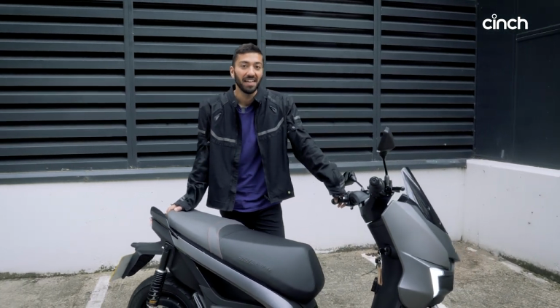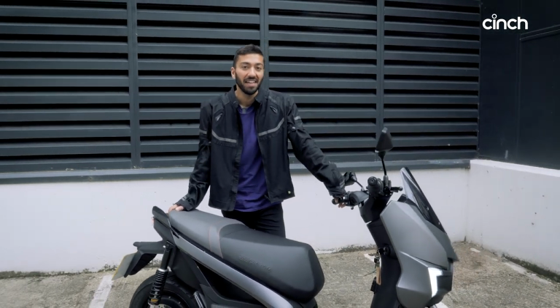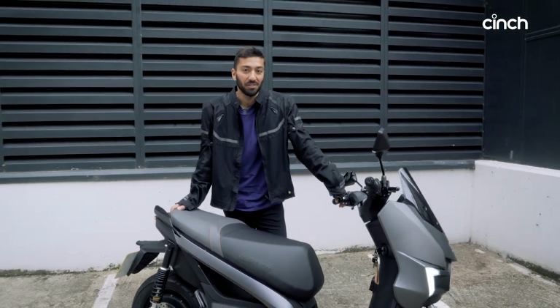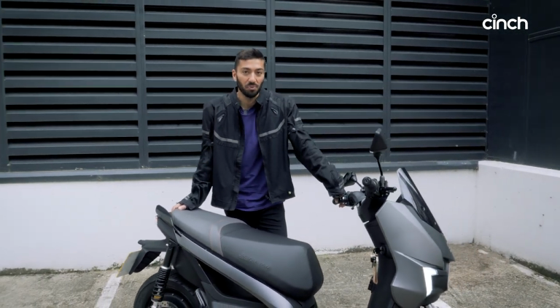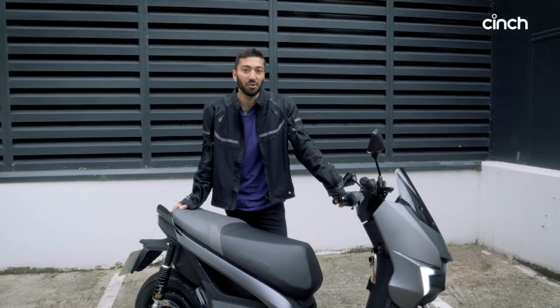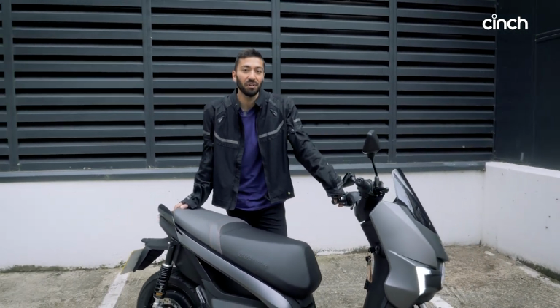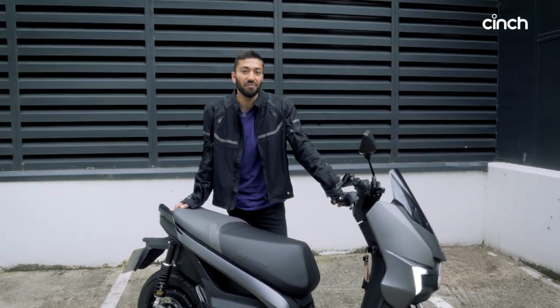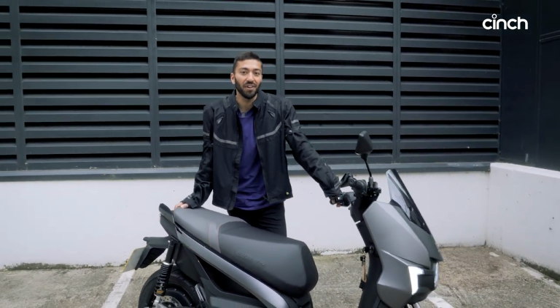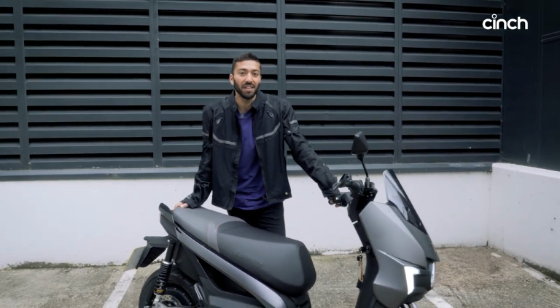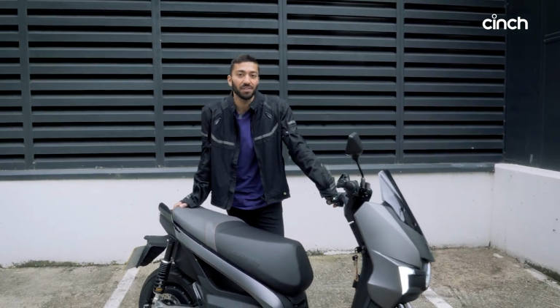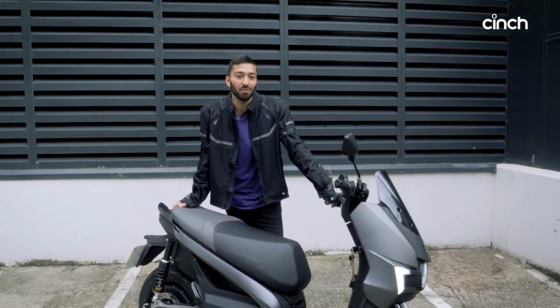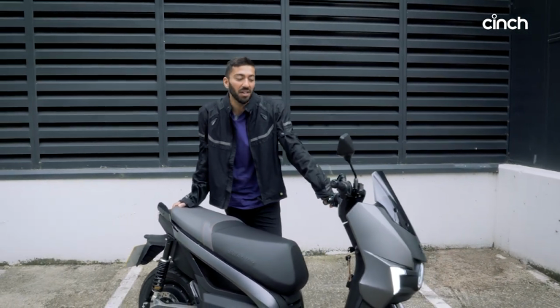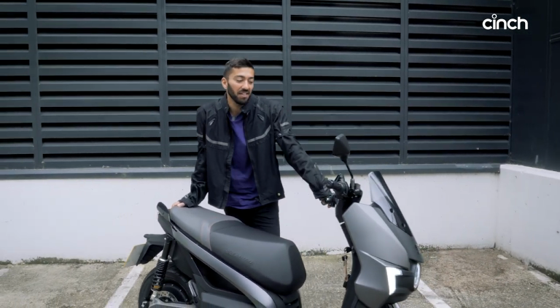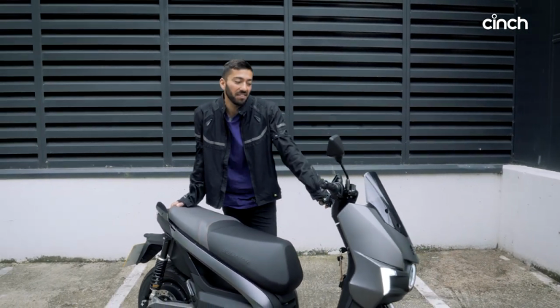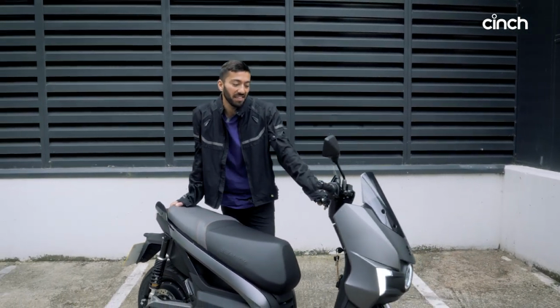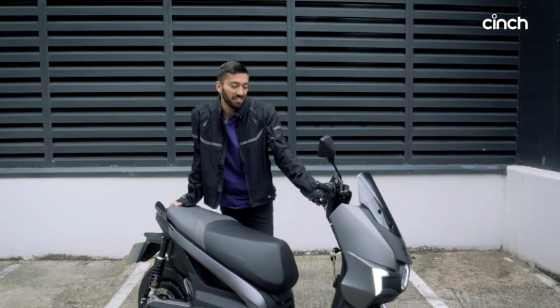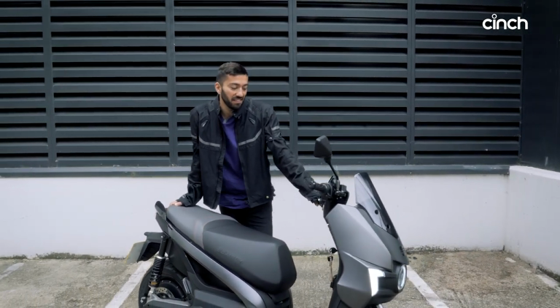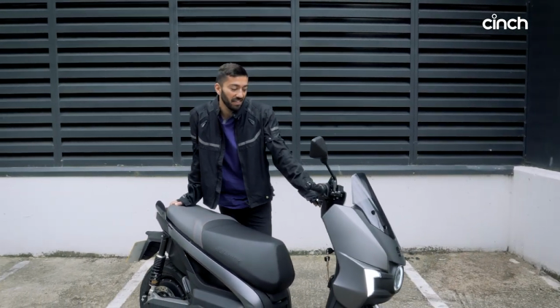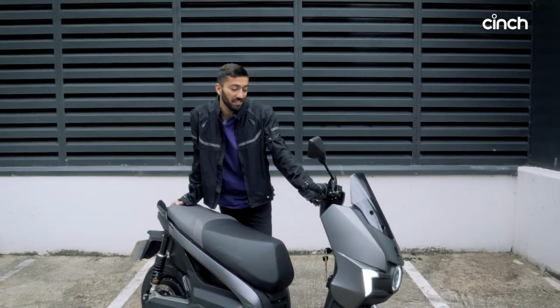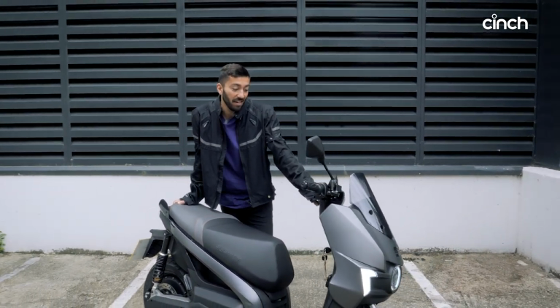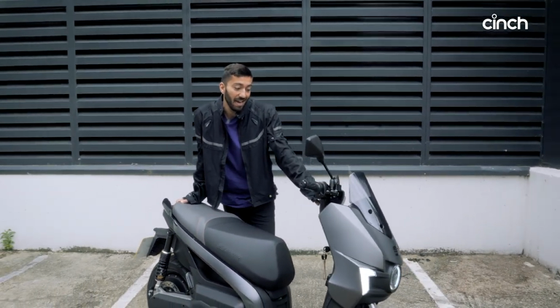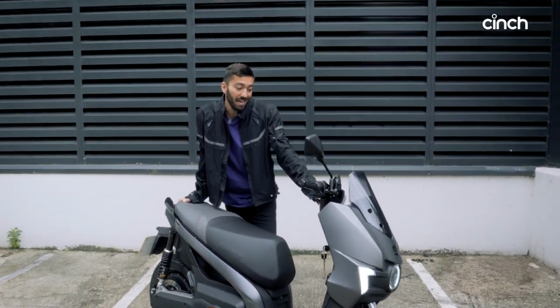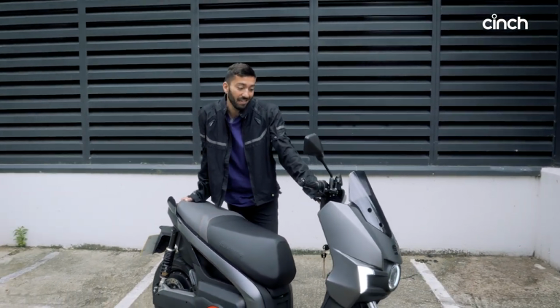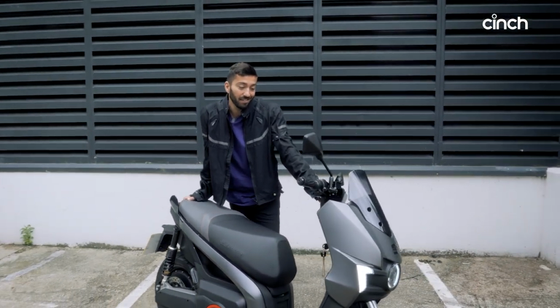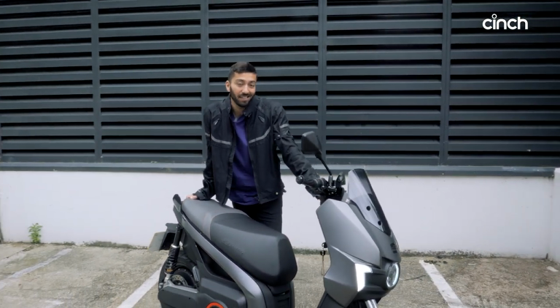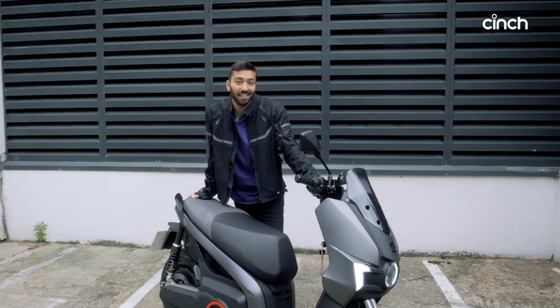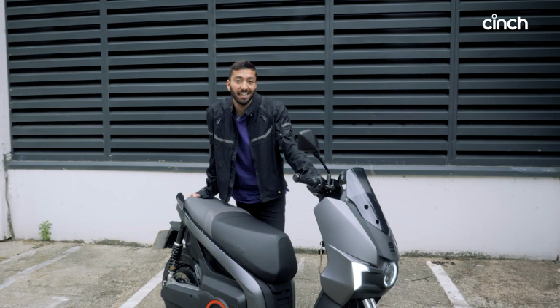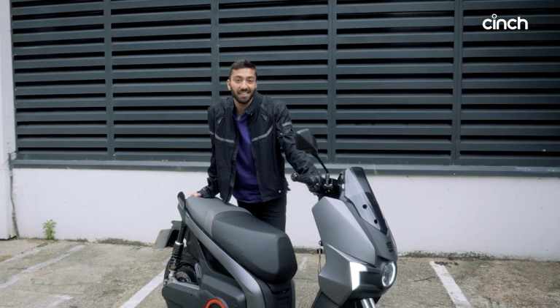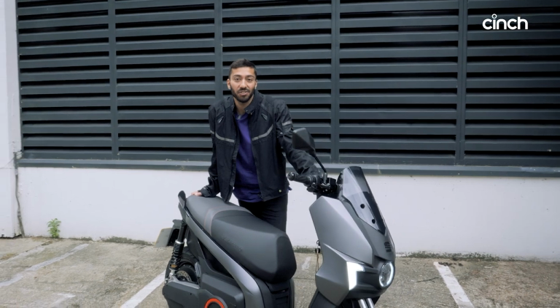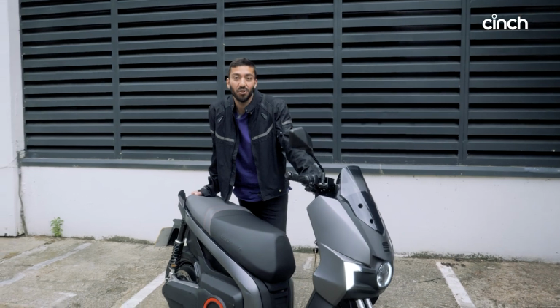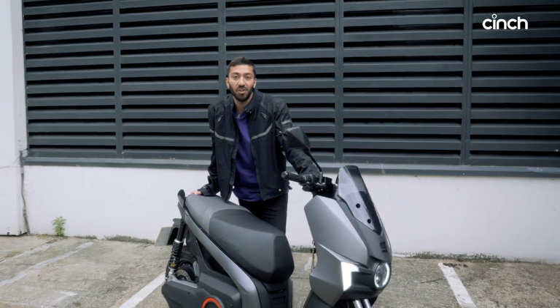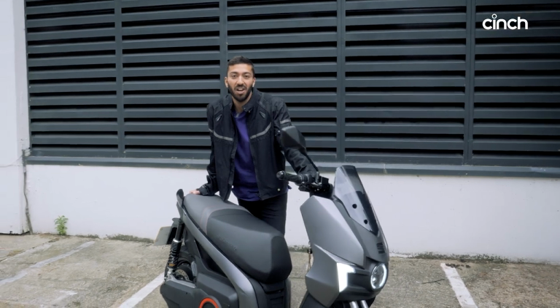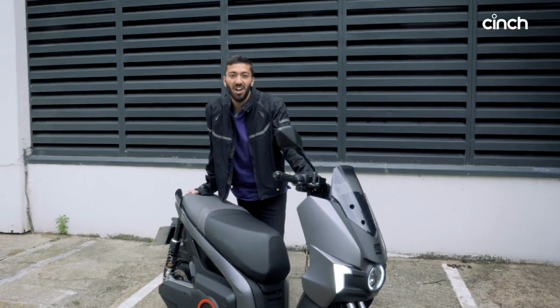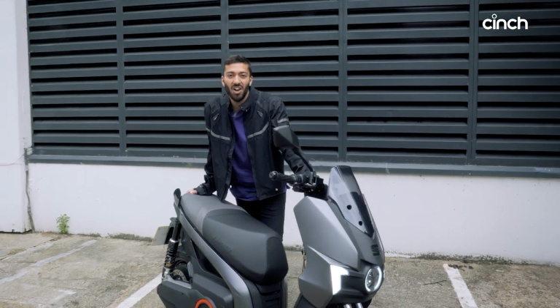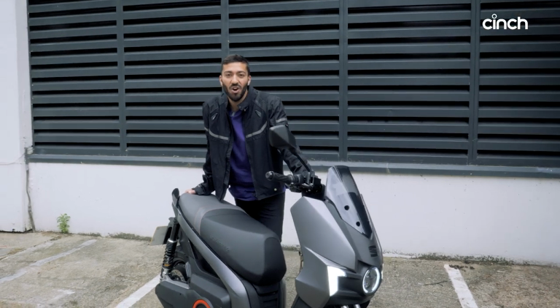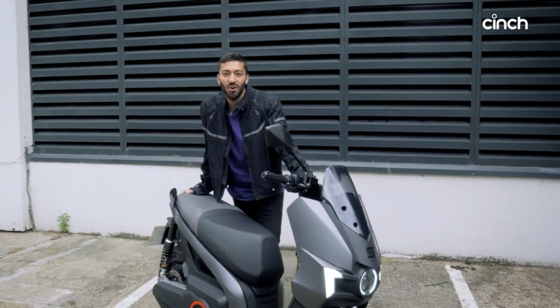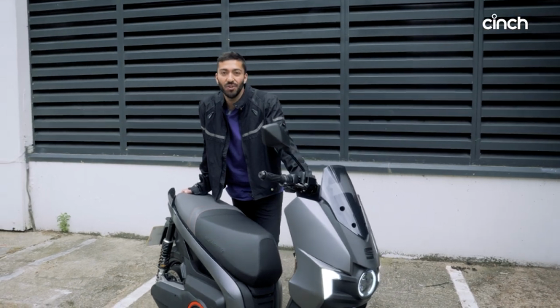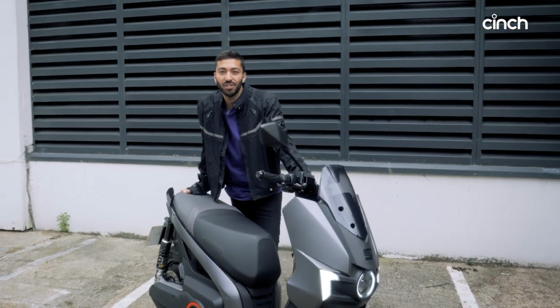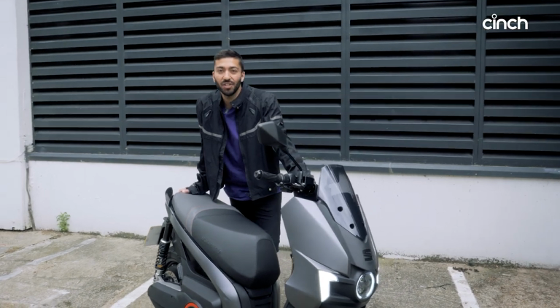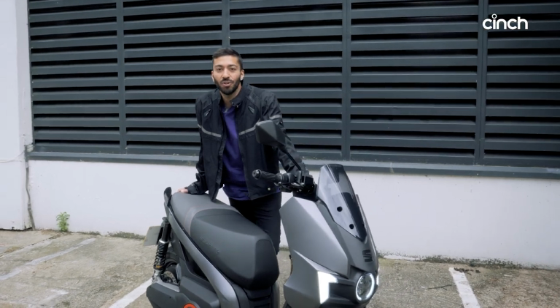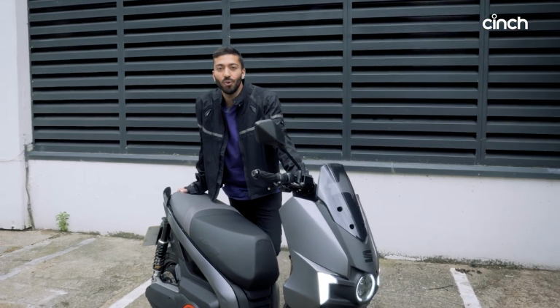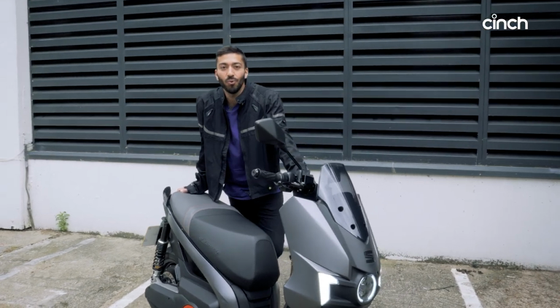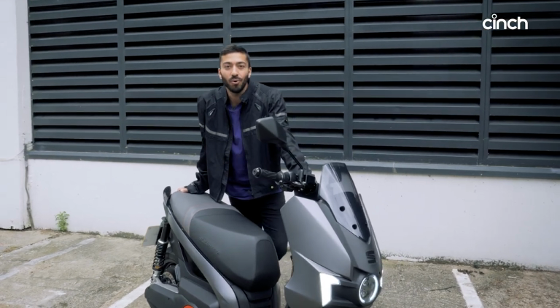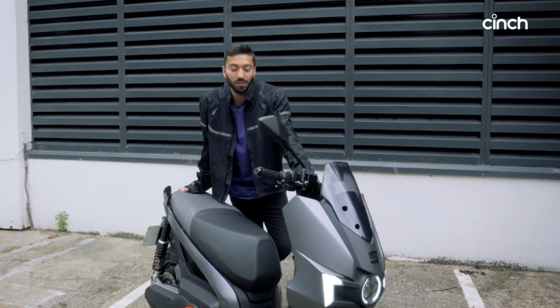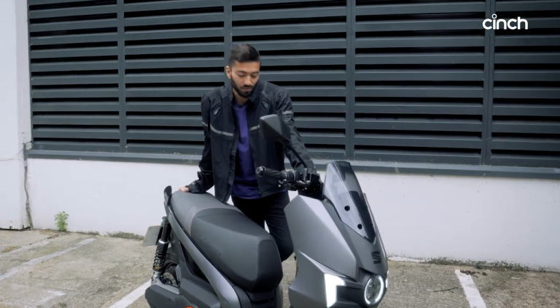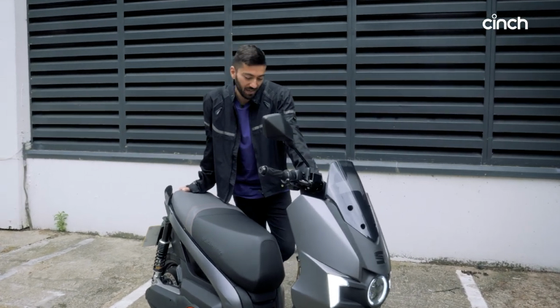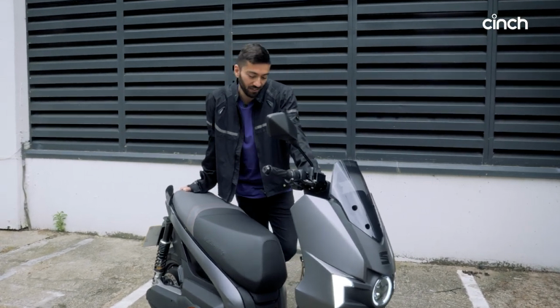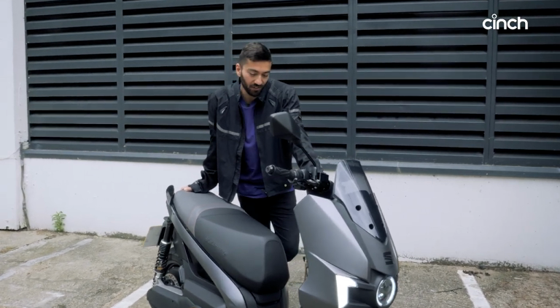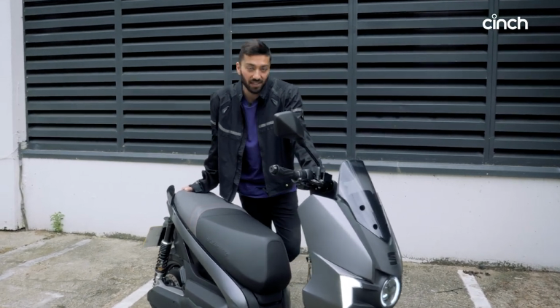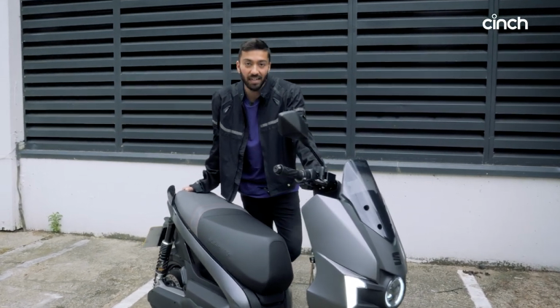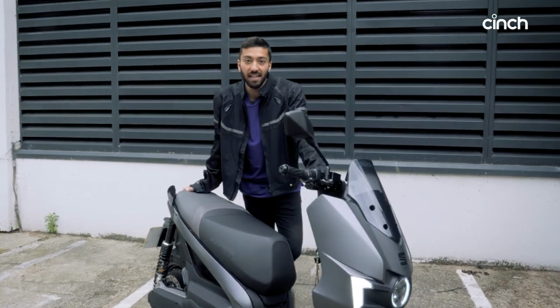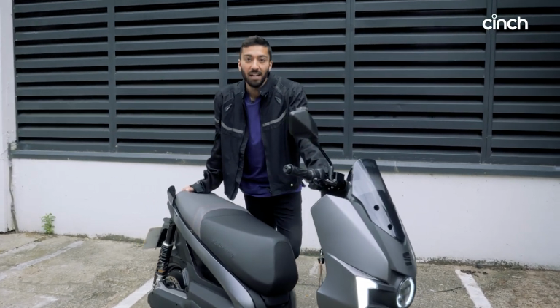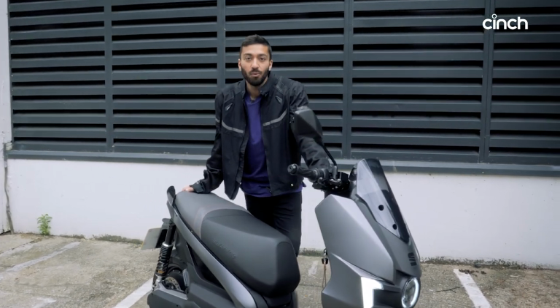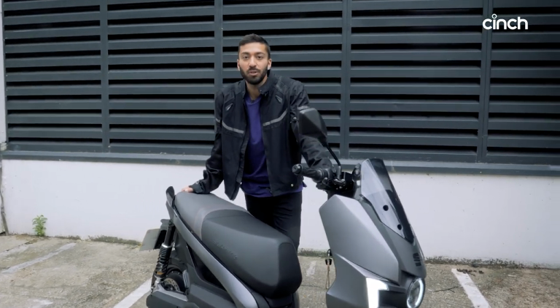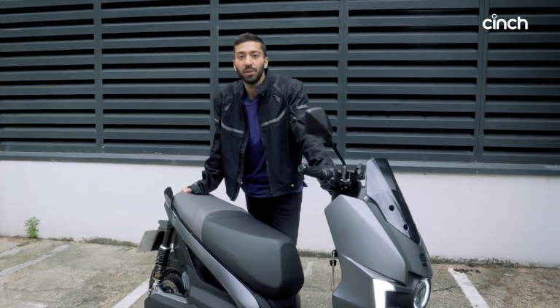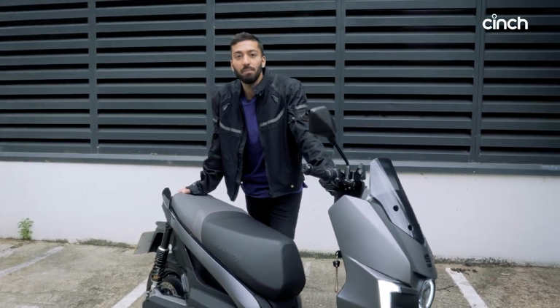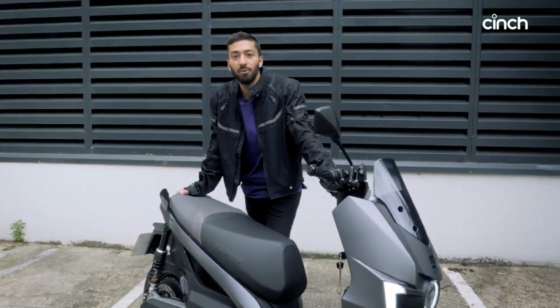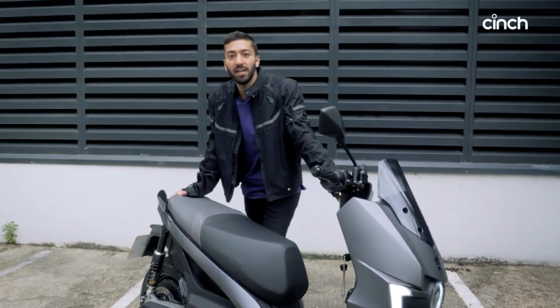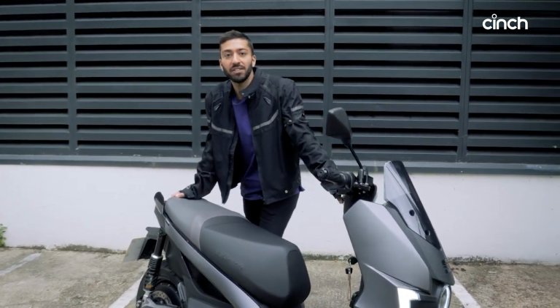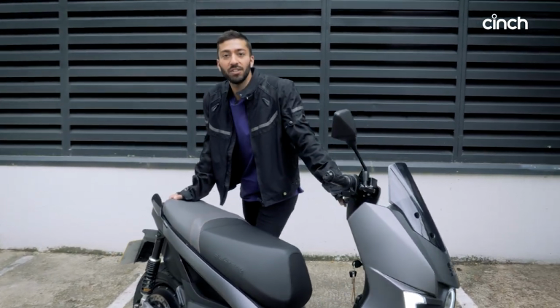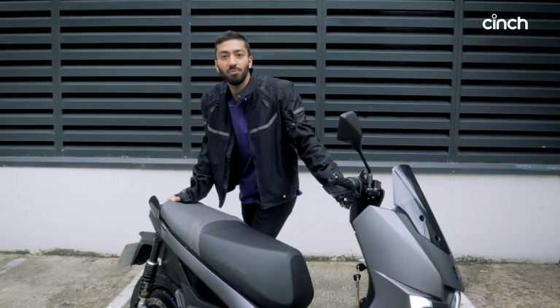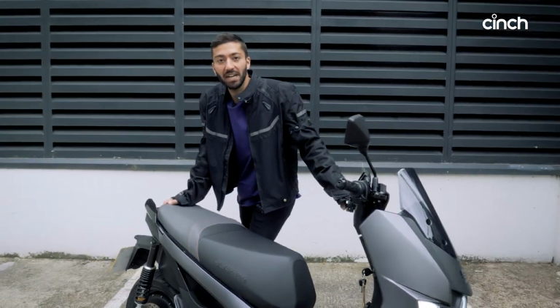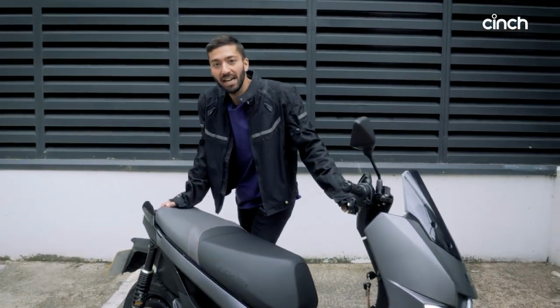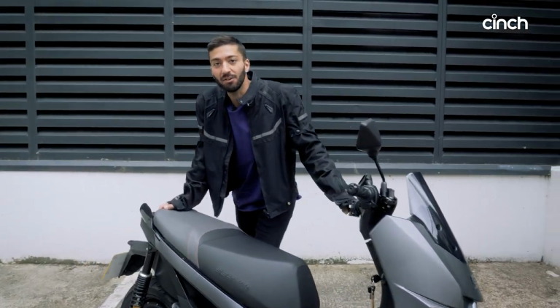It's a real fun thing to ride in the city centre and it's got loads of cool little things on it, which we're going to point out to you right now.